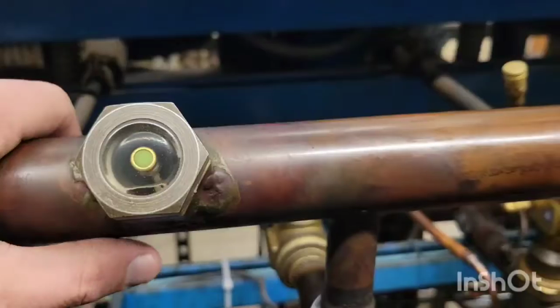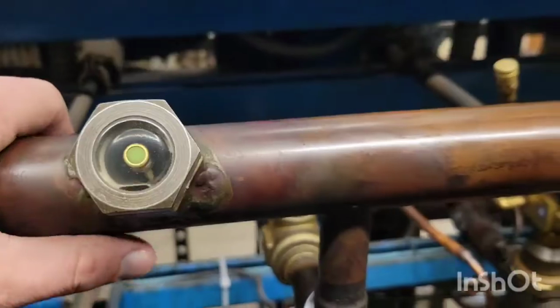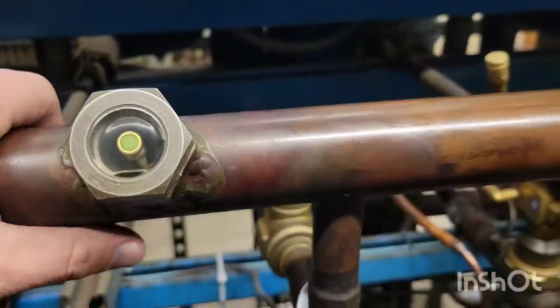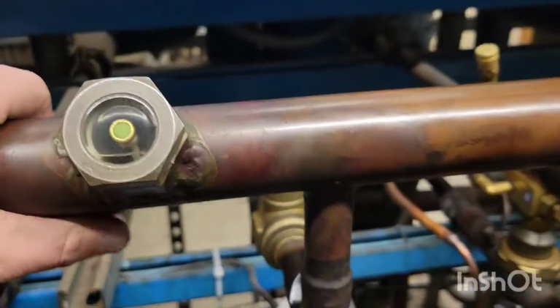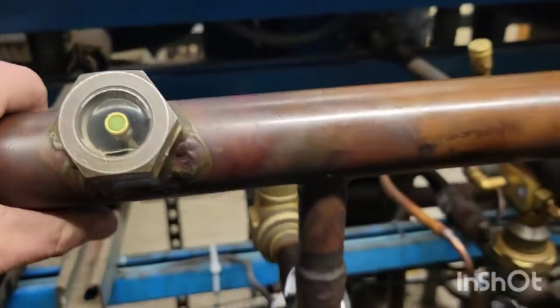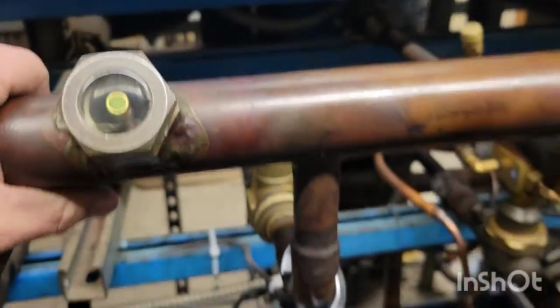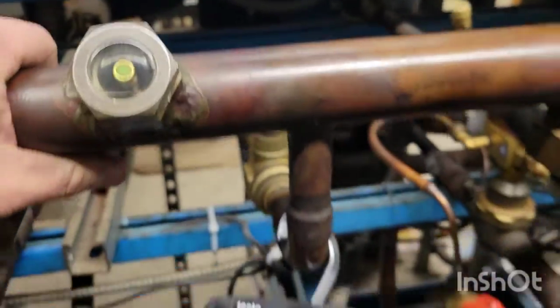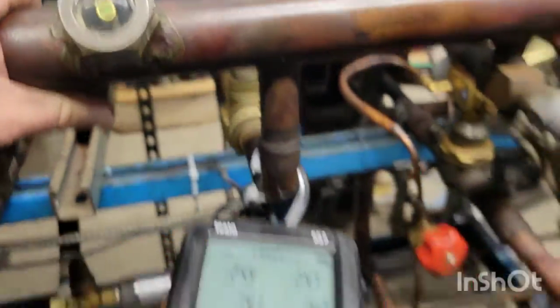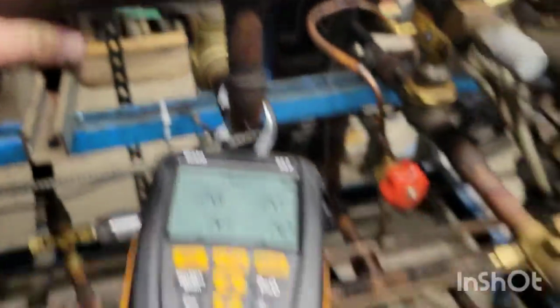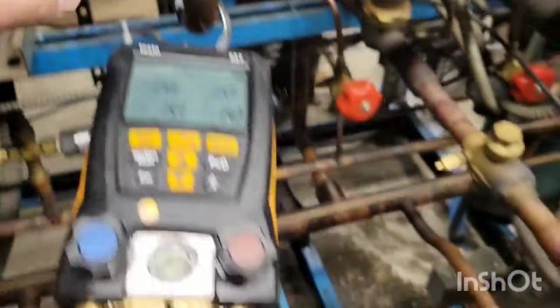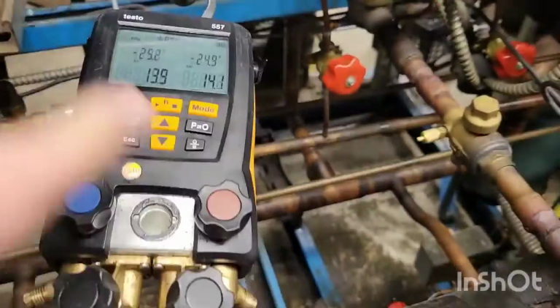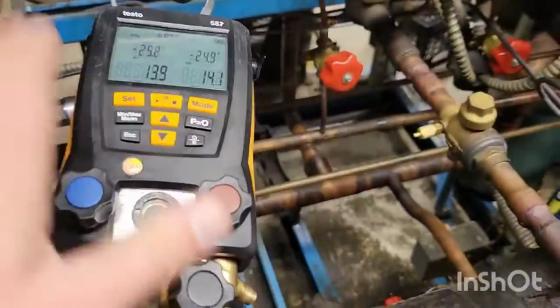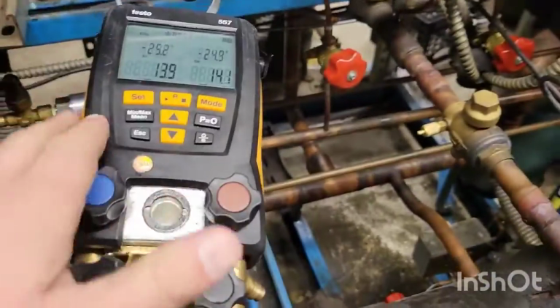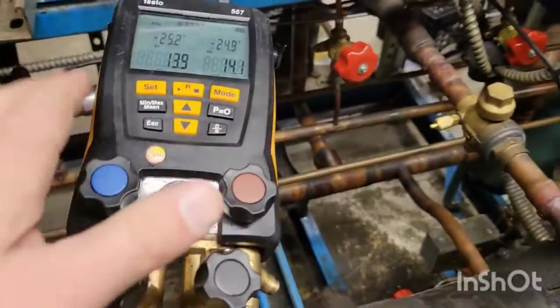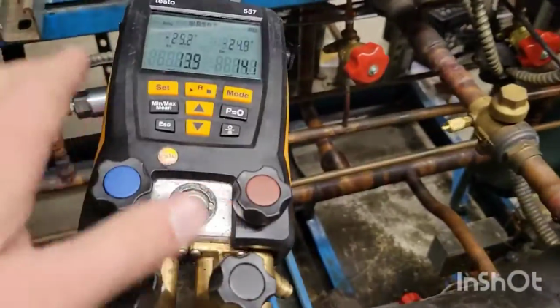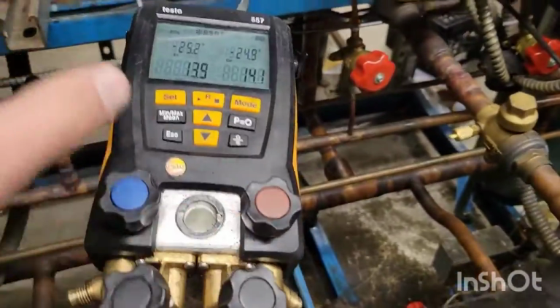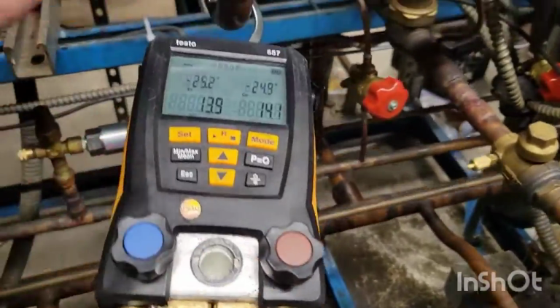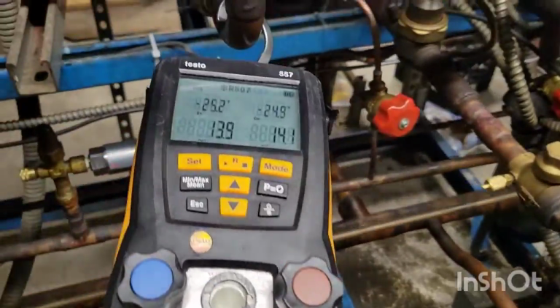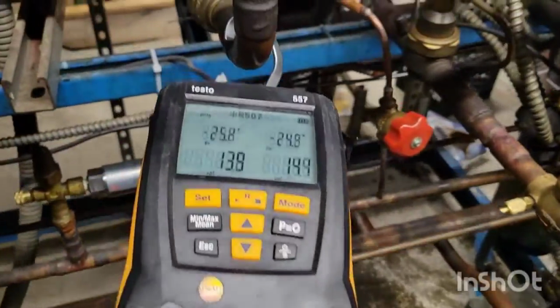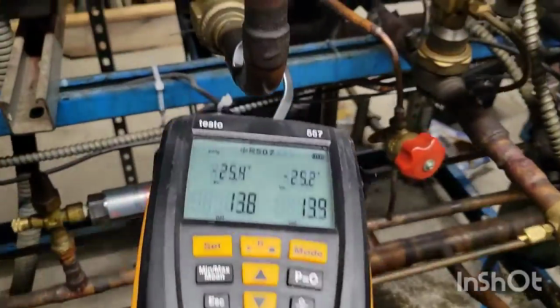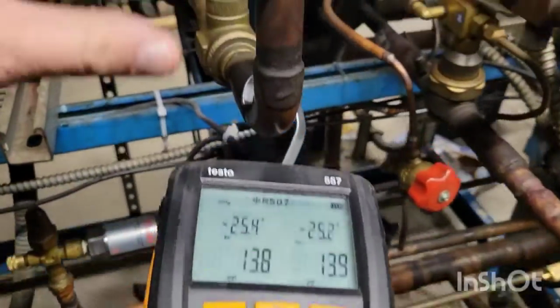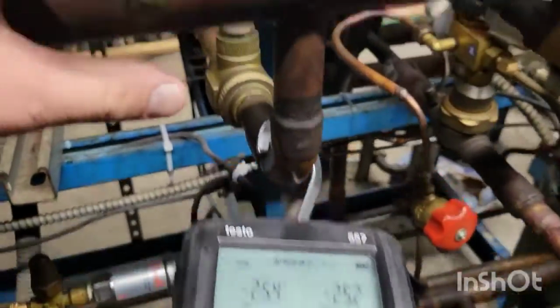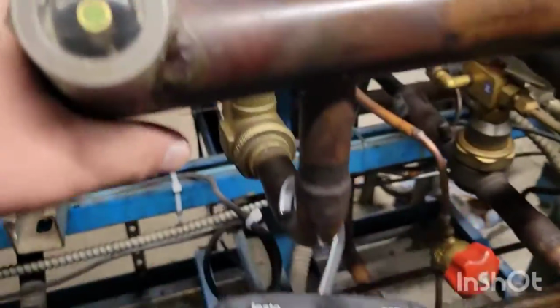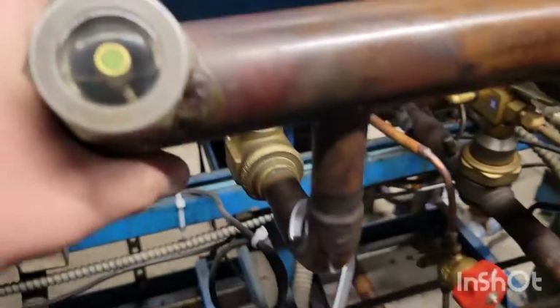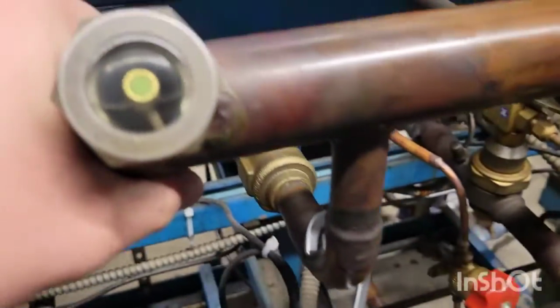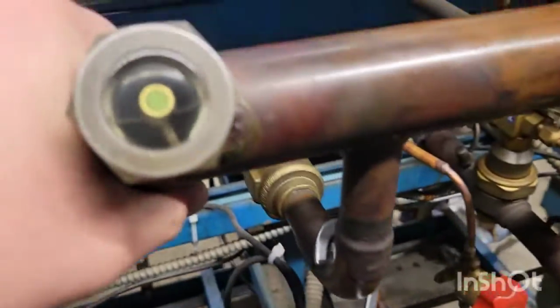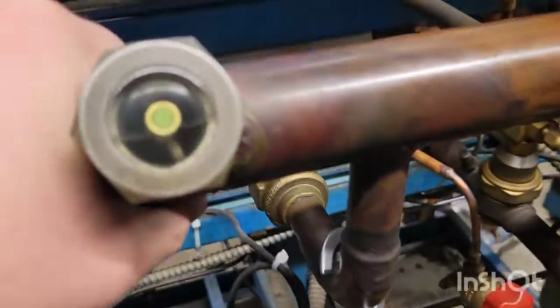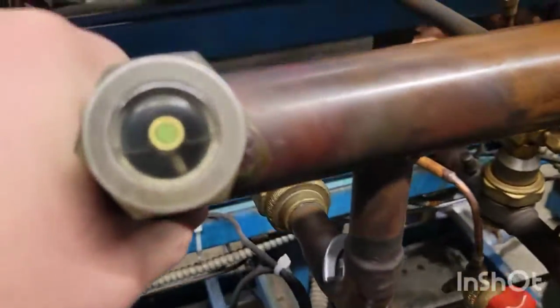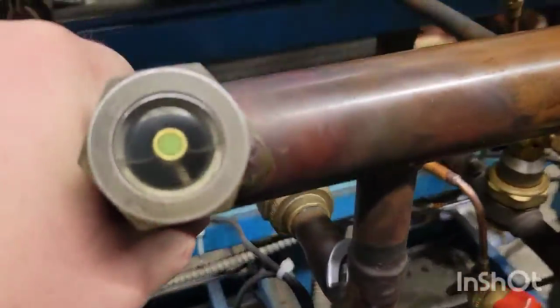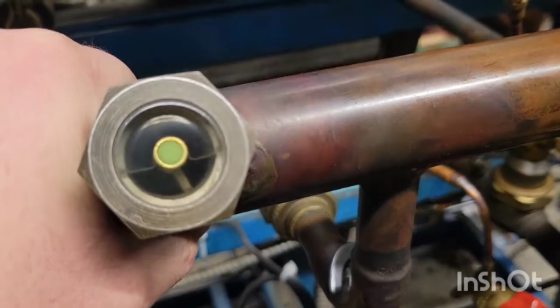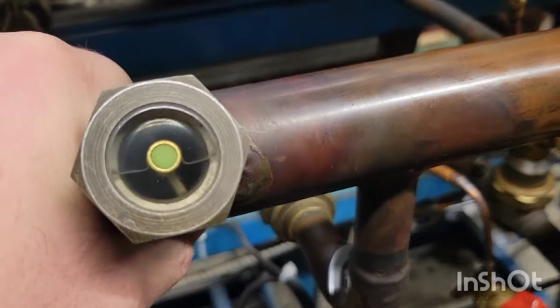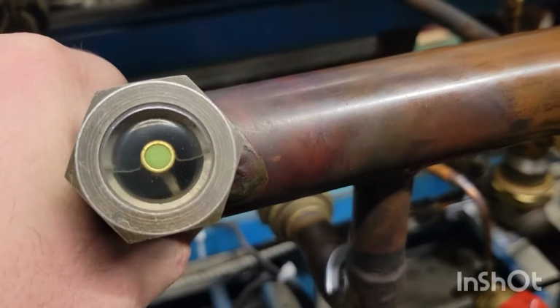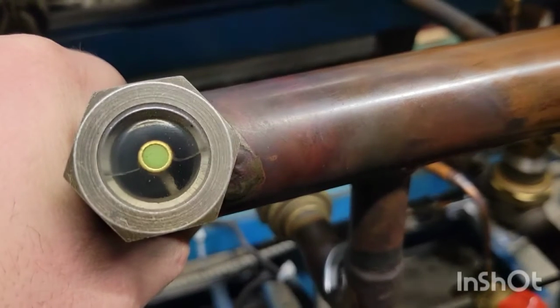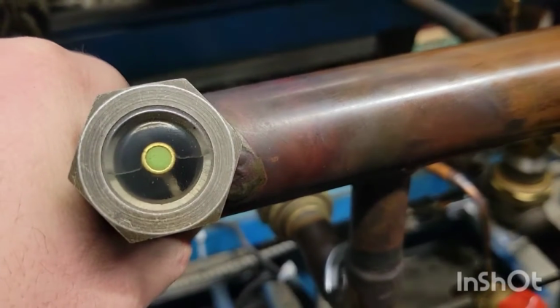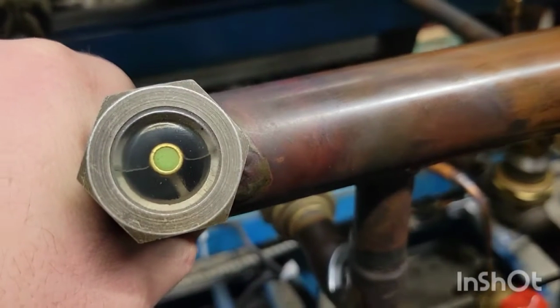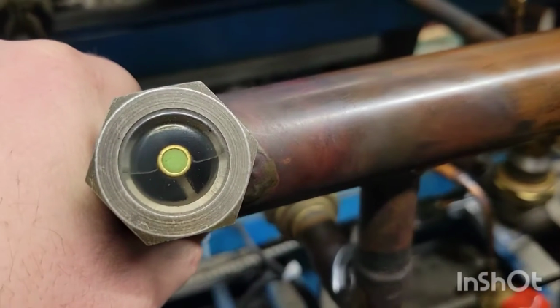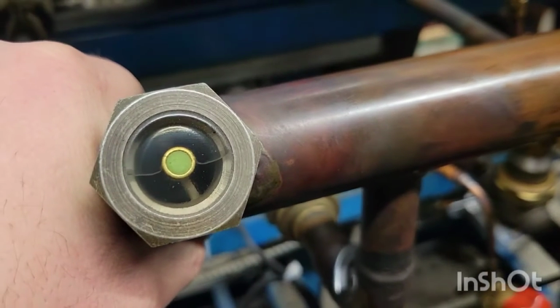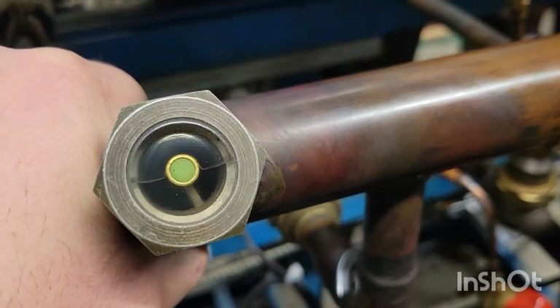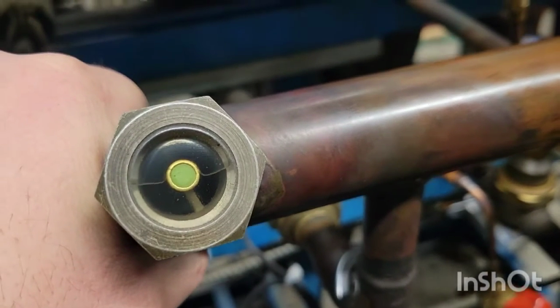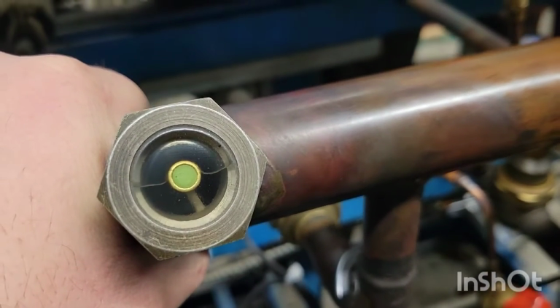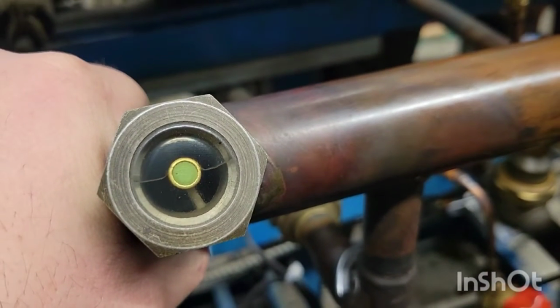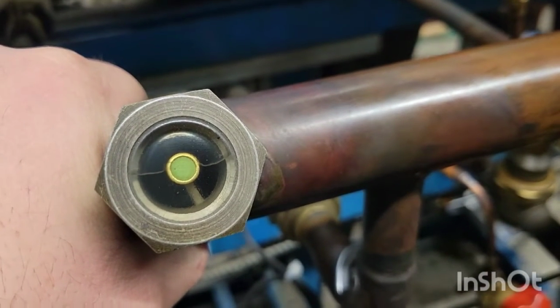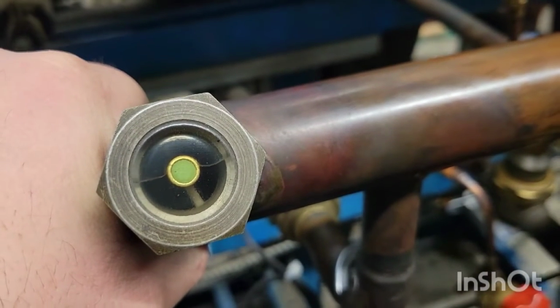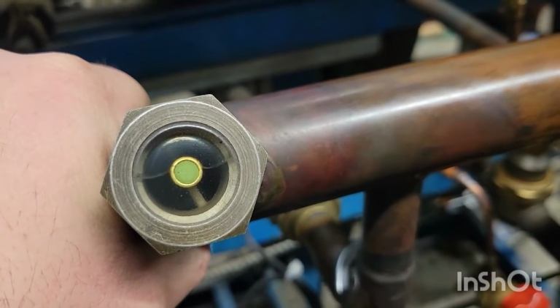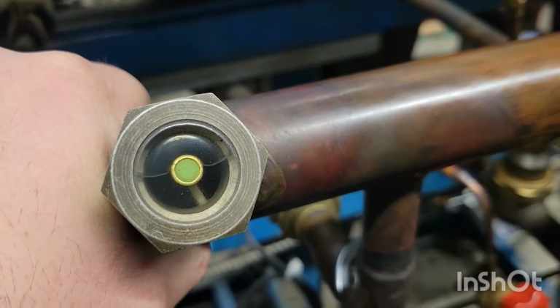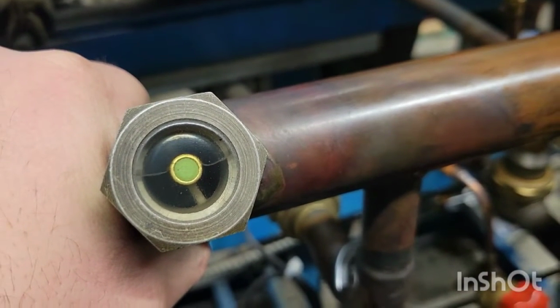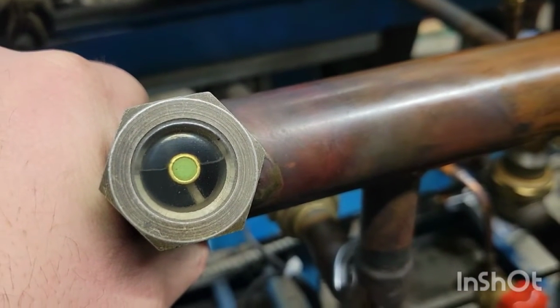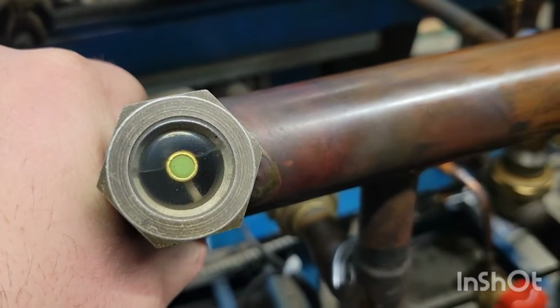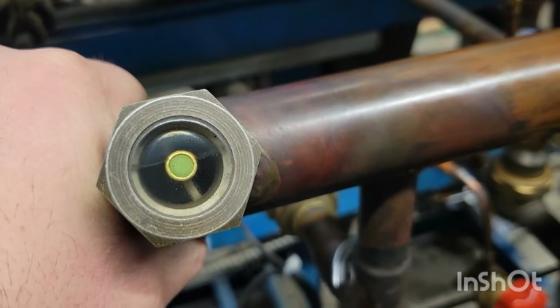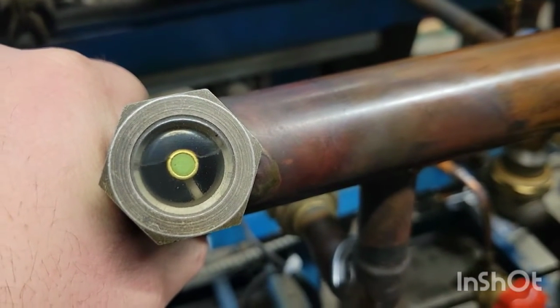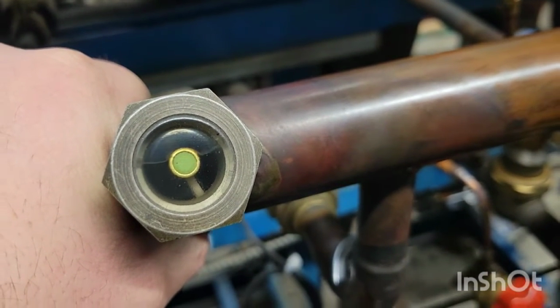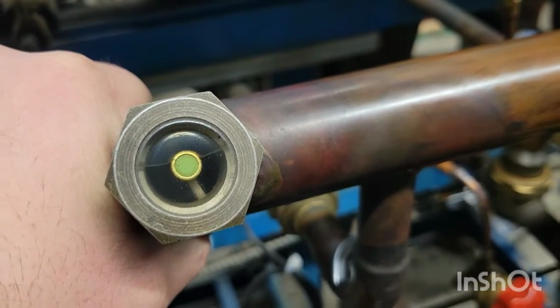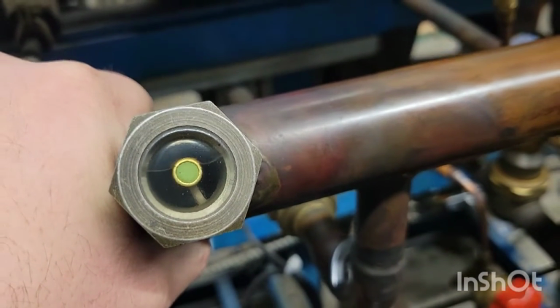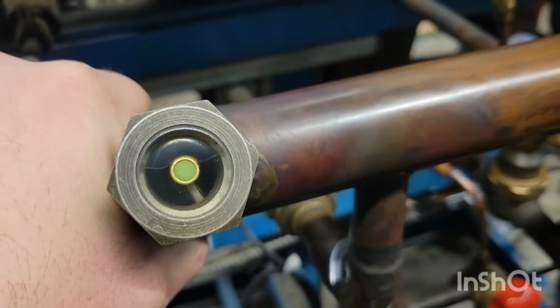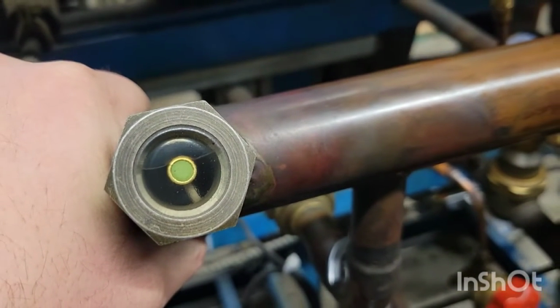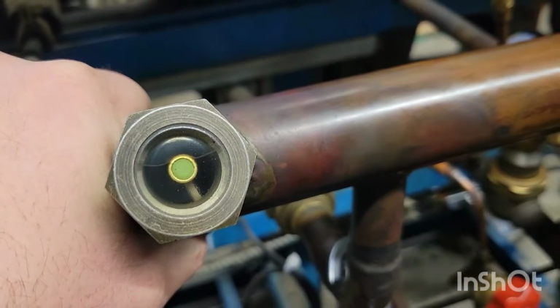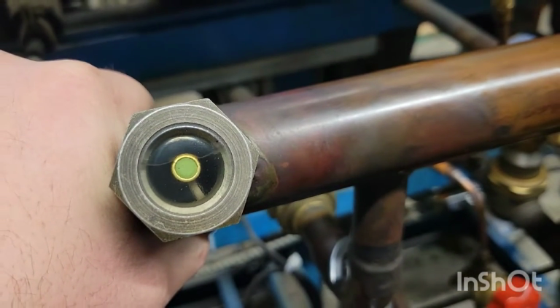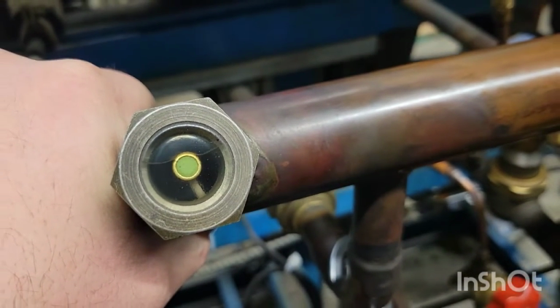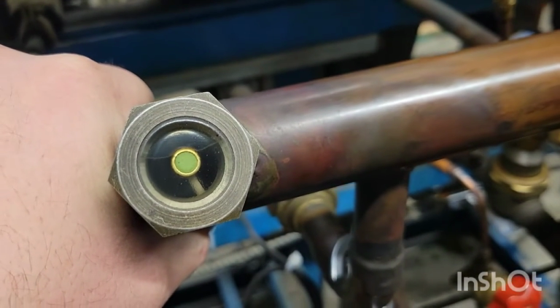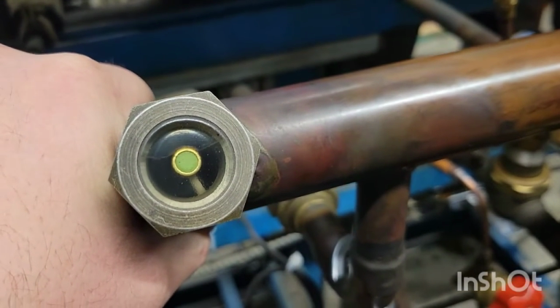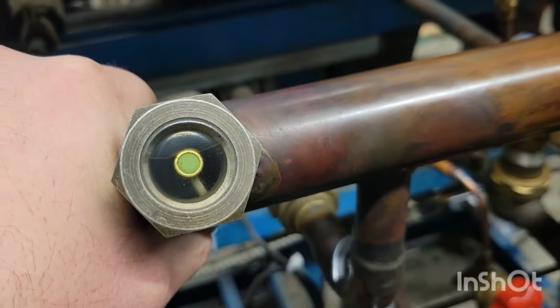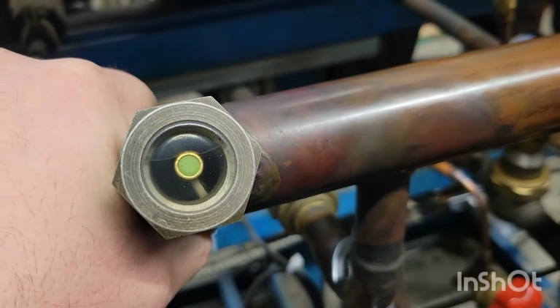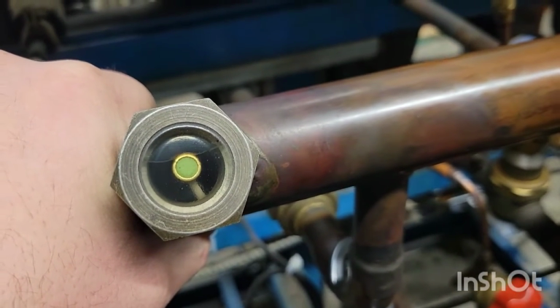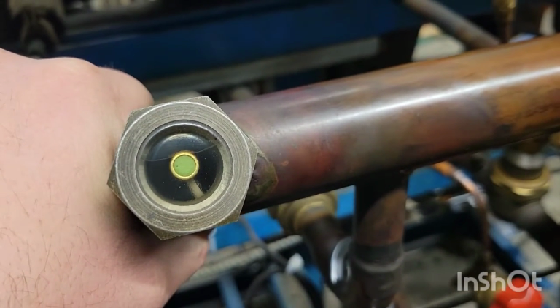So I added some stuff back to the rack, and now you can see this sight glass is flashing and filling up pretty good.